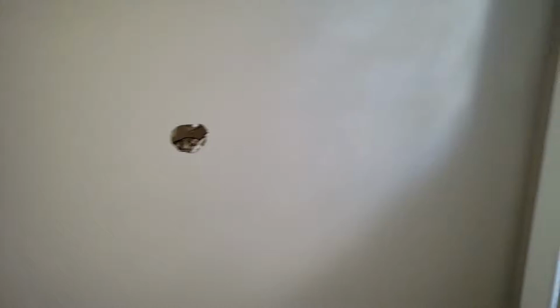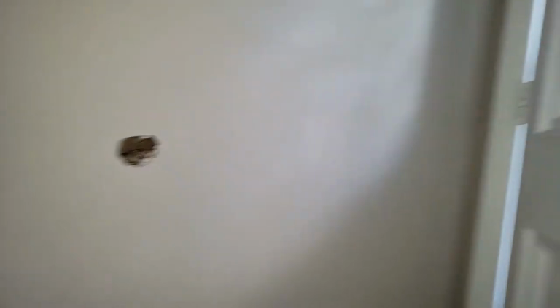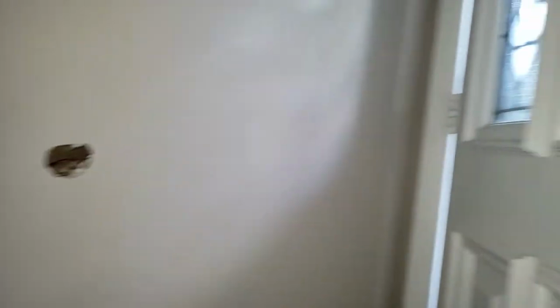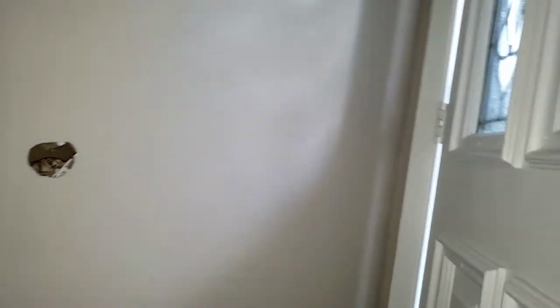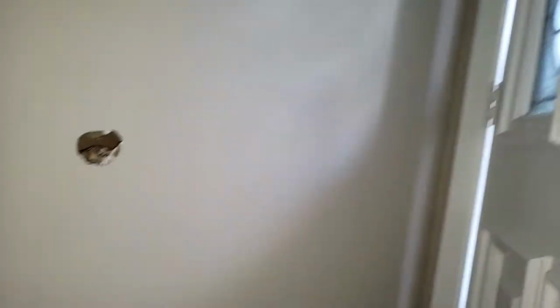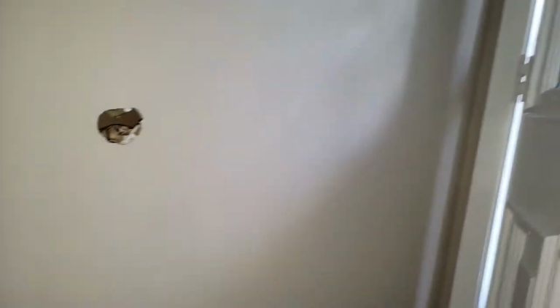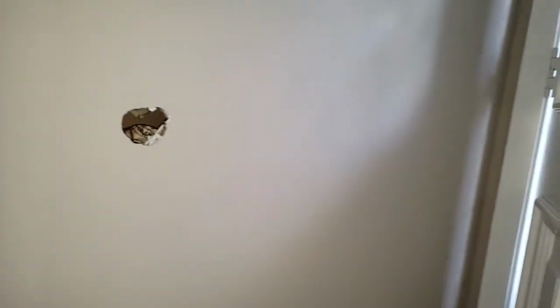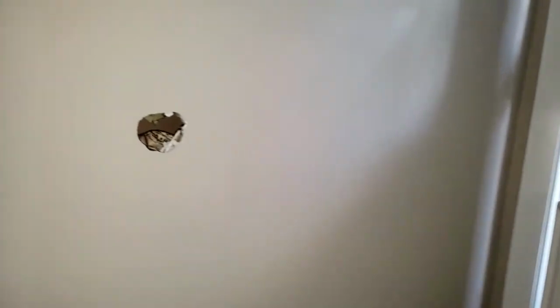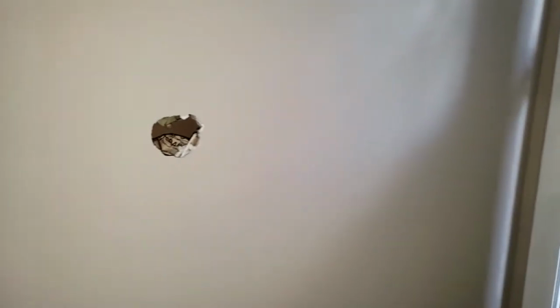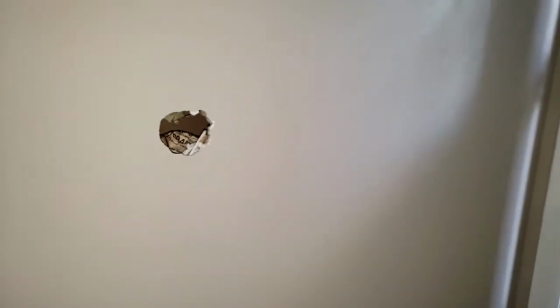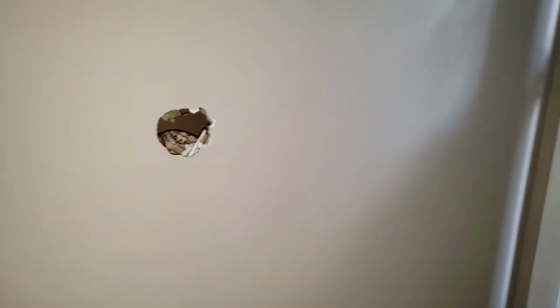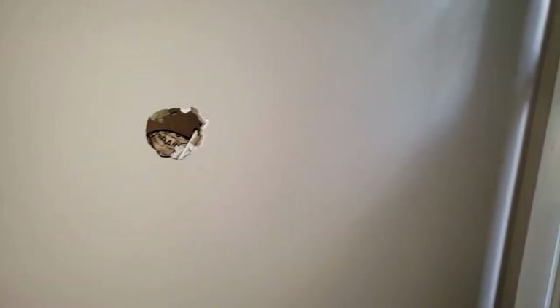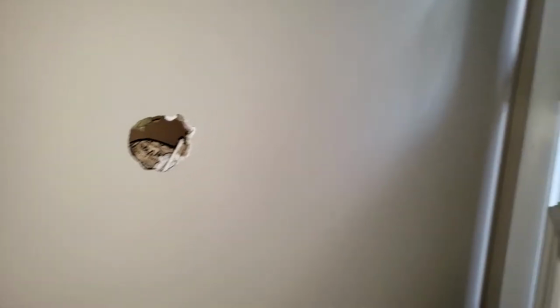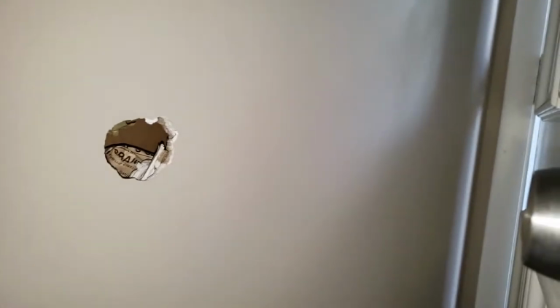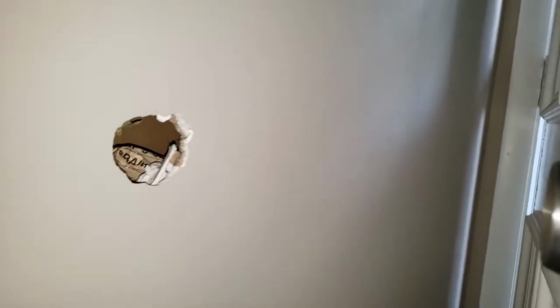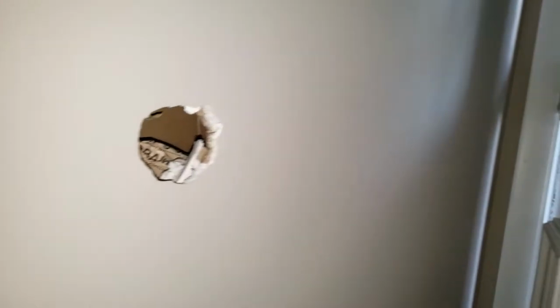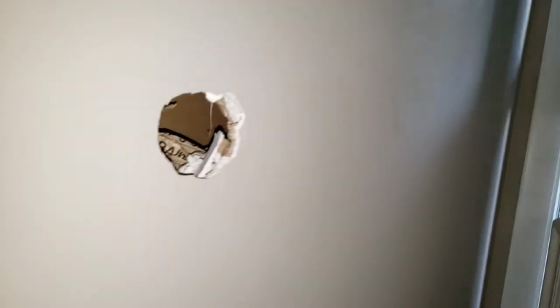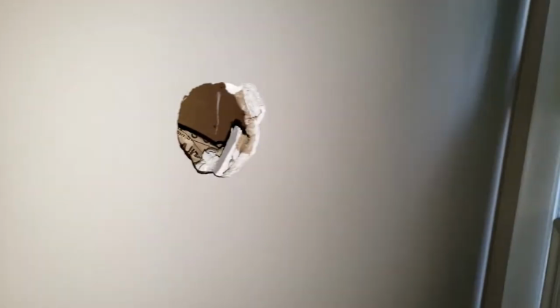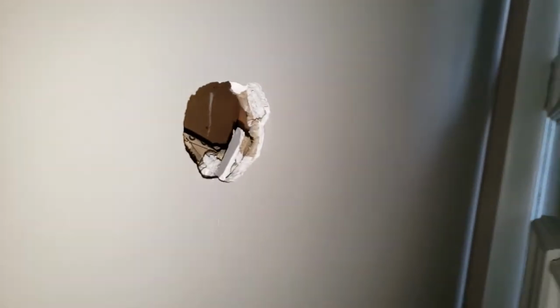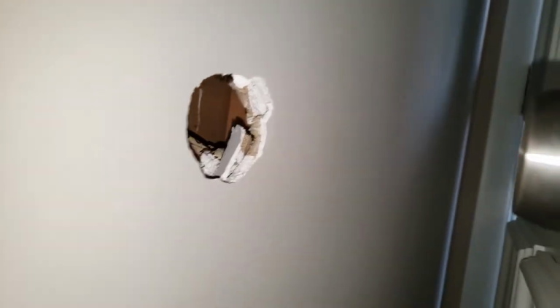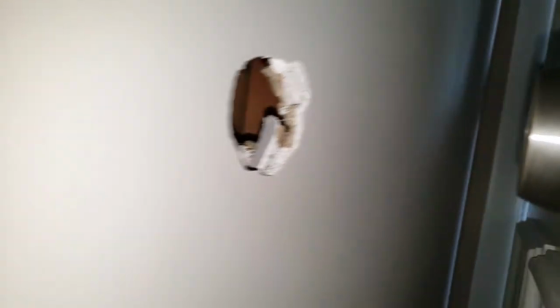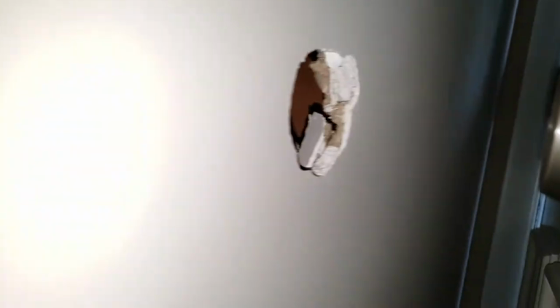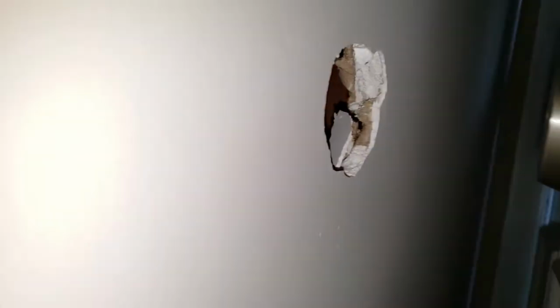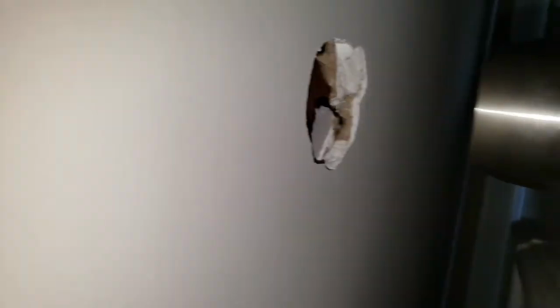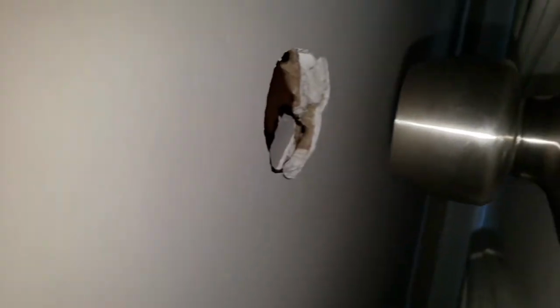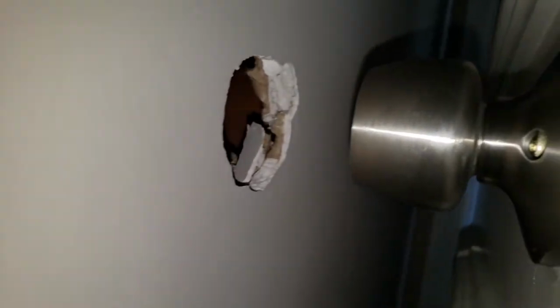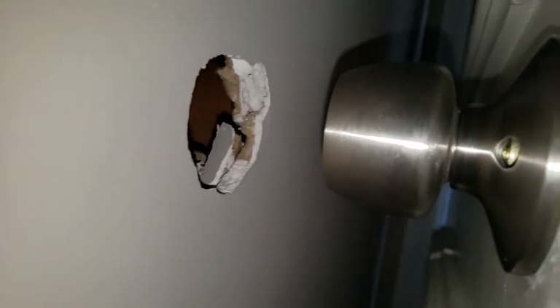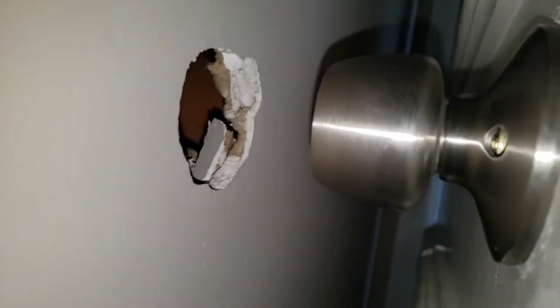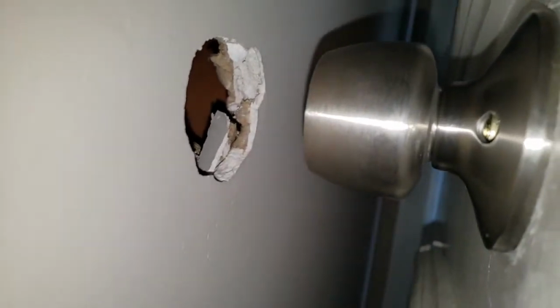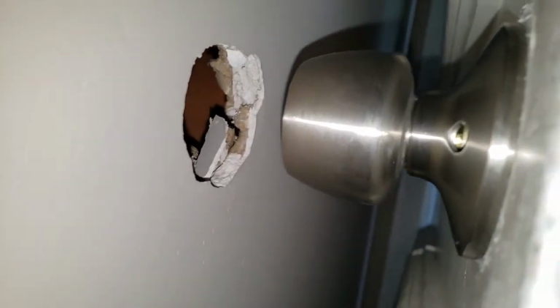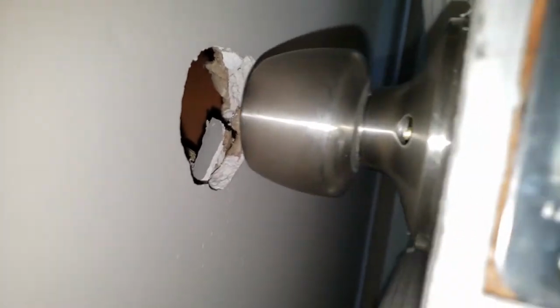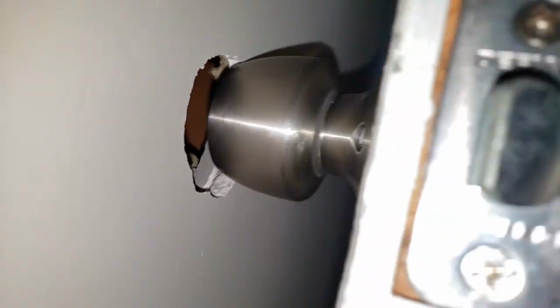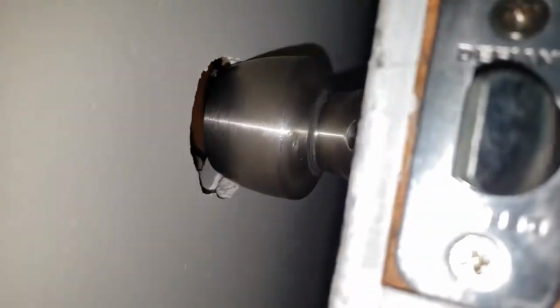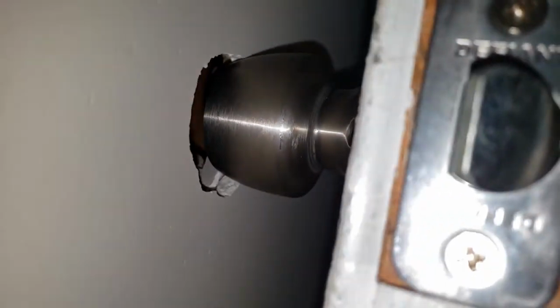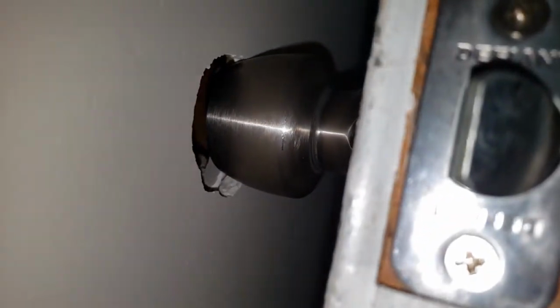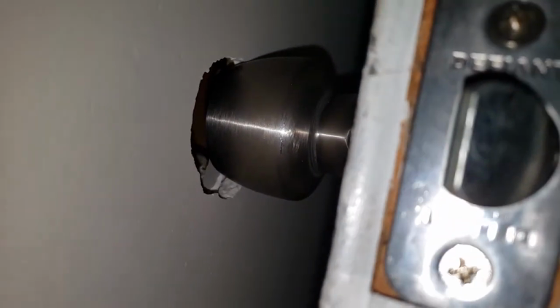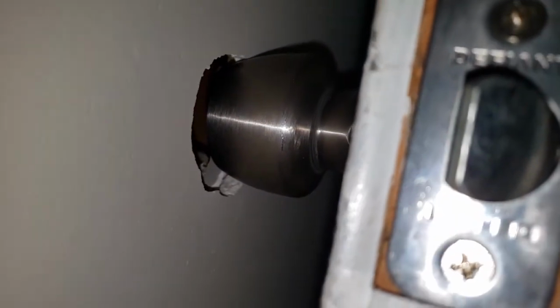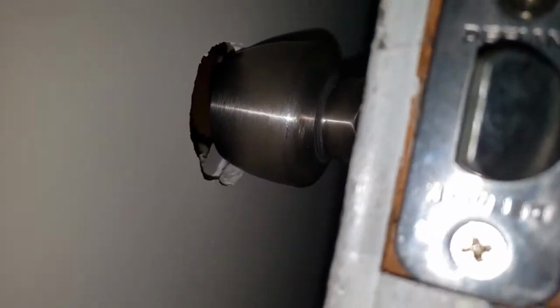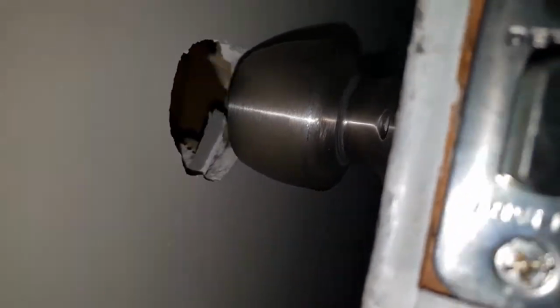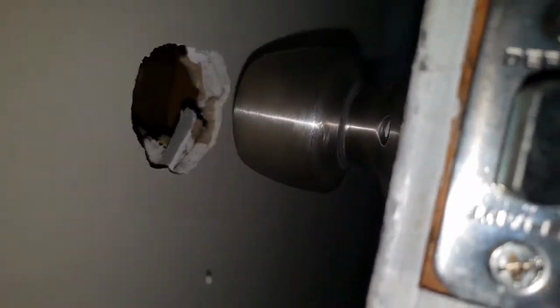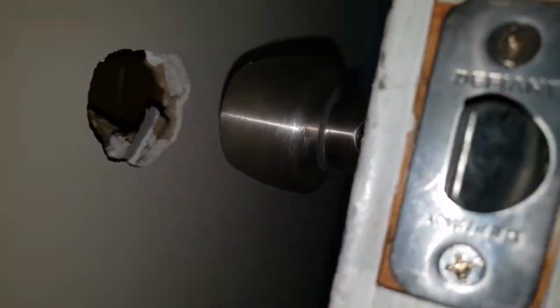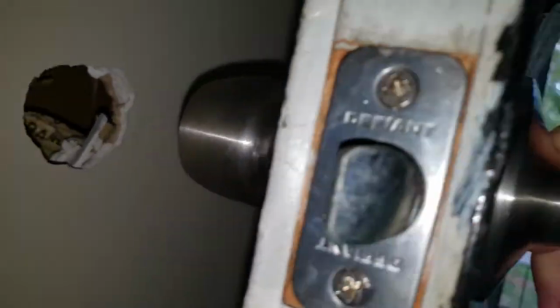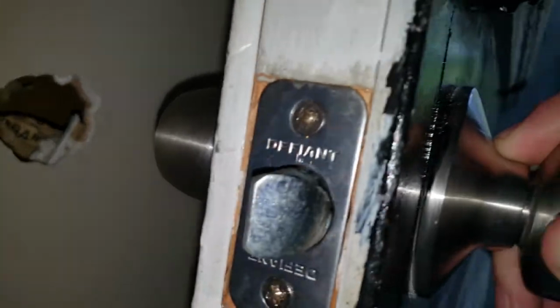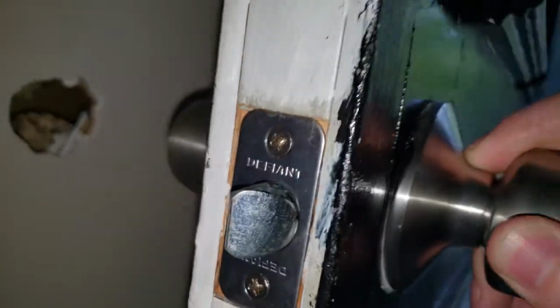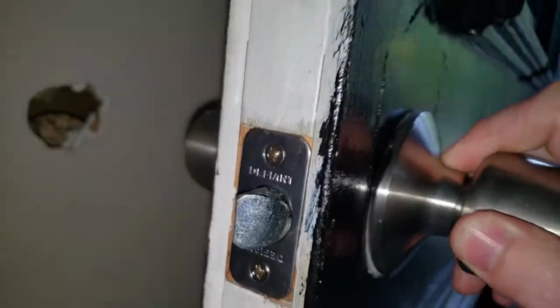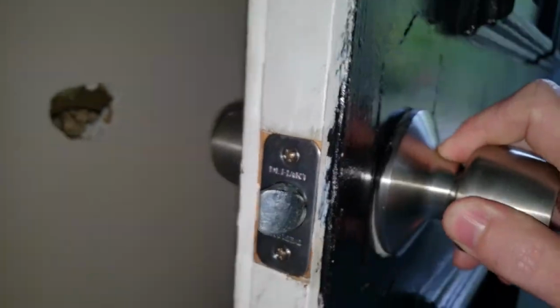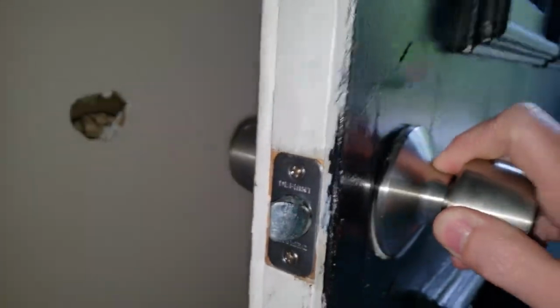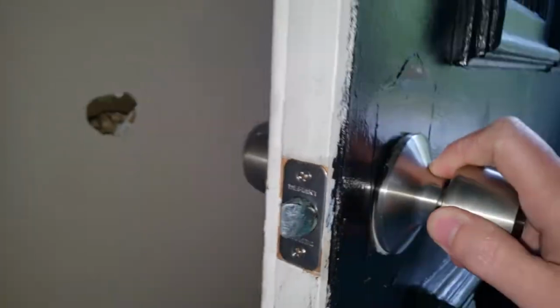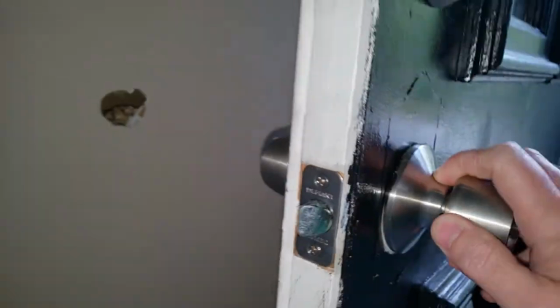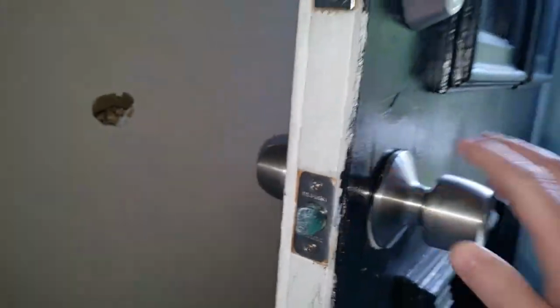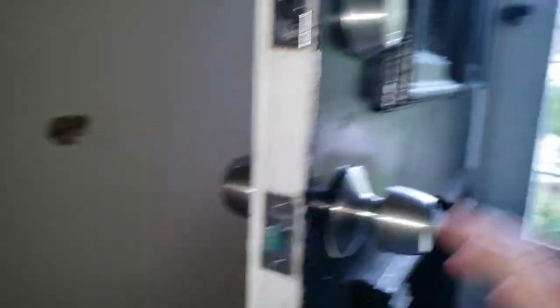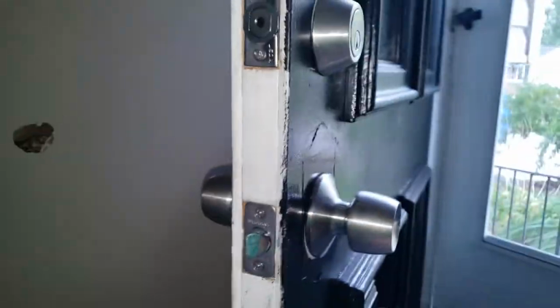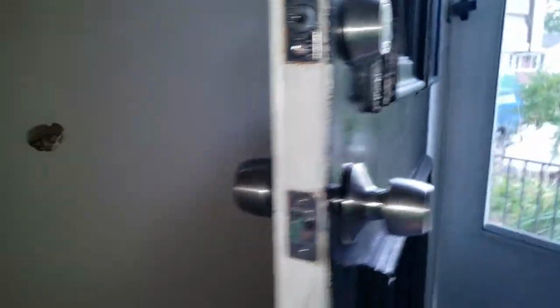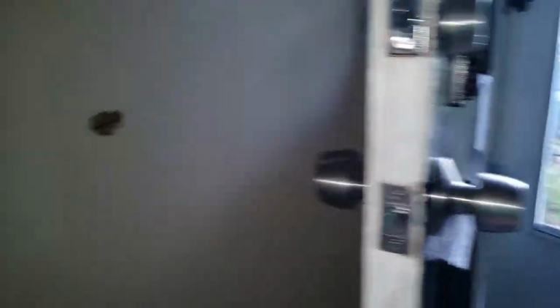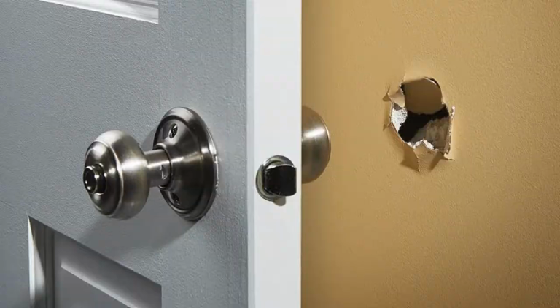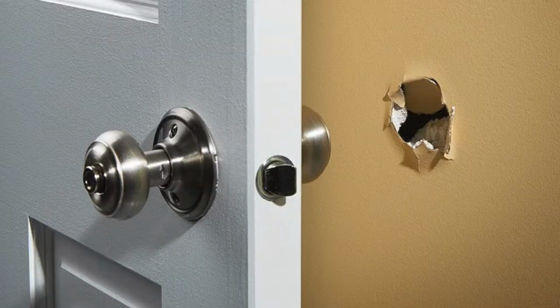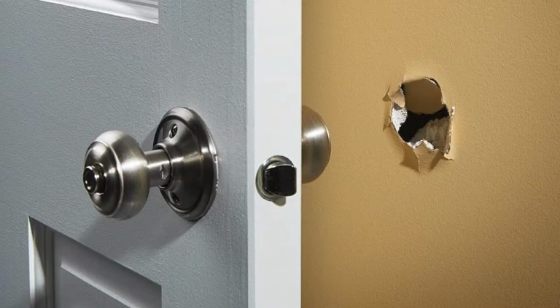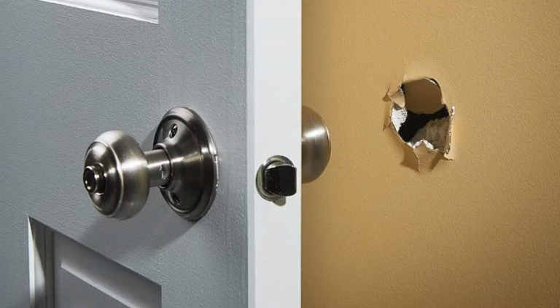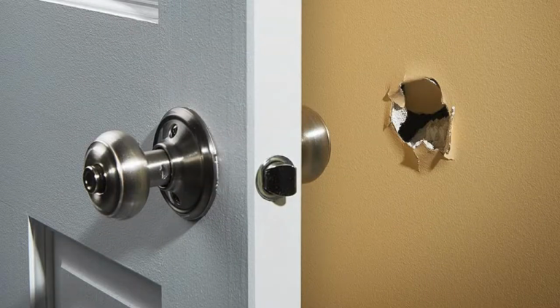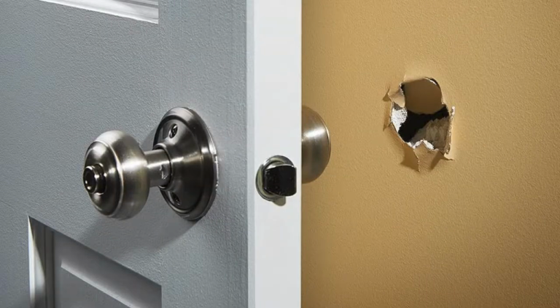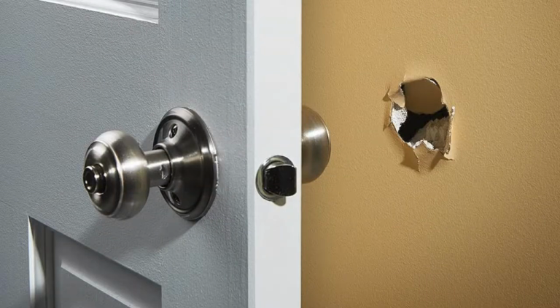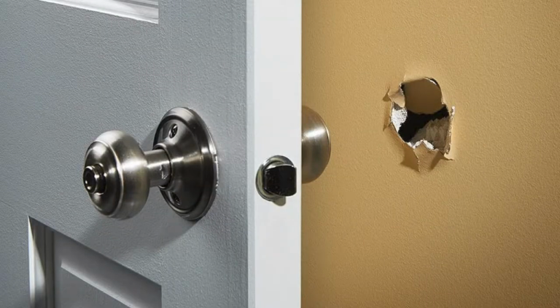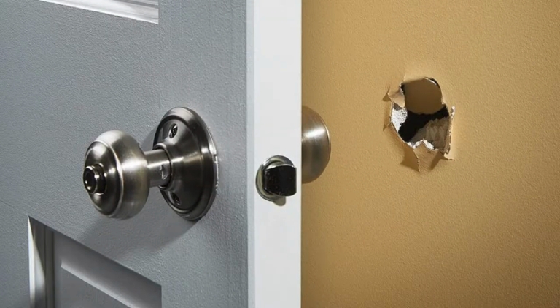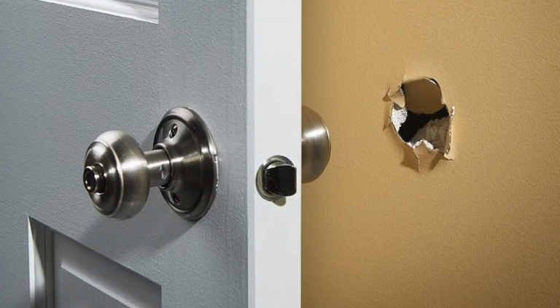How many of you have holes like this behind a door? I'm going to show you today how to prevent it and how to temporarily fix it.